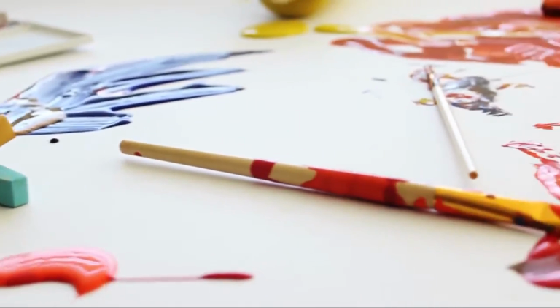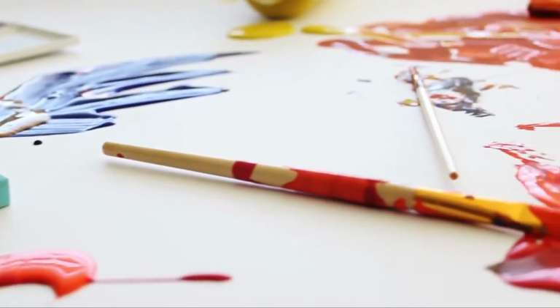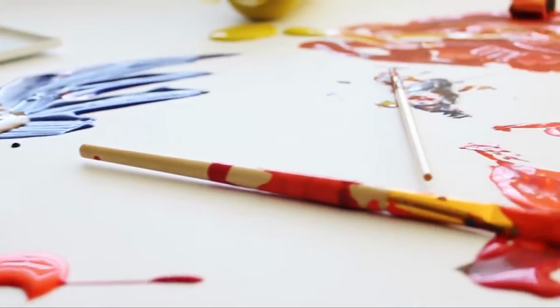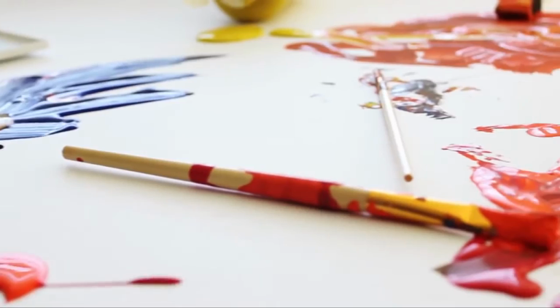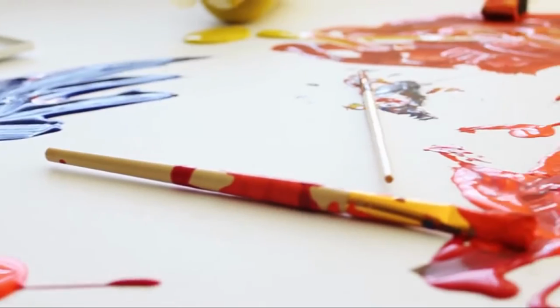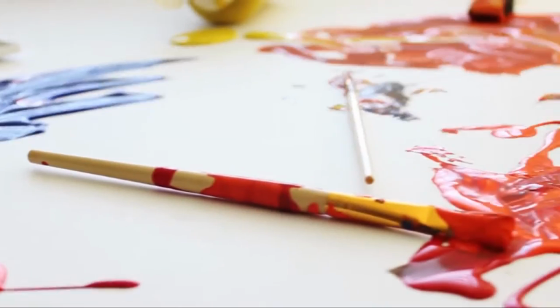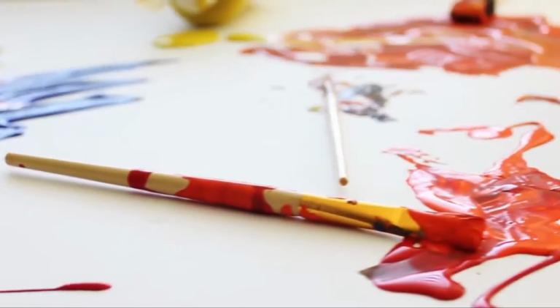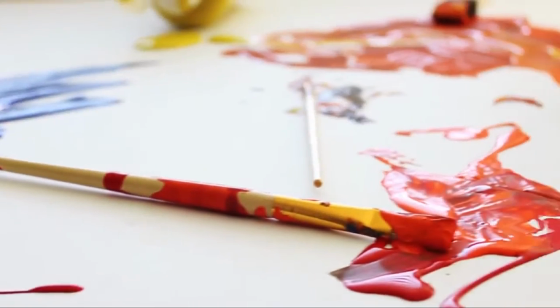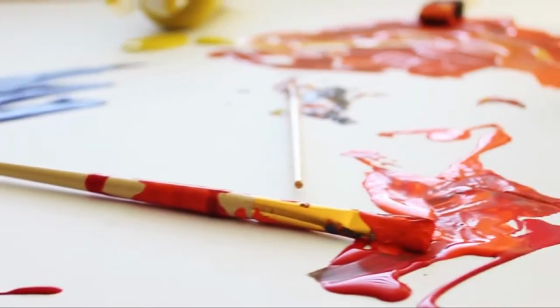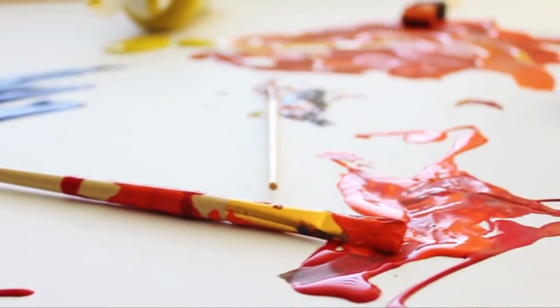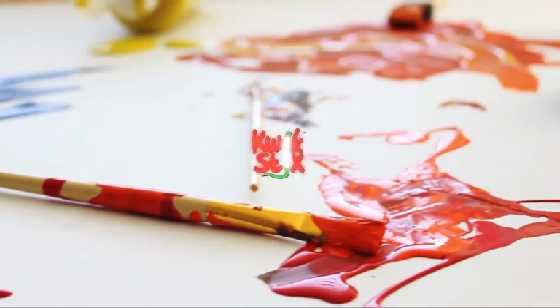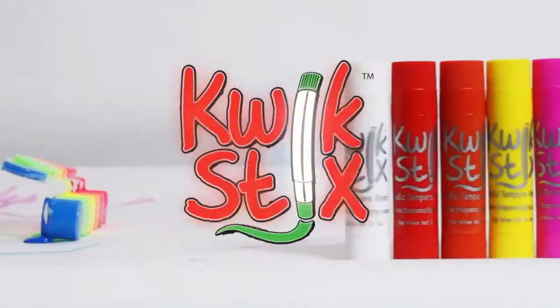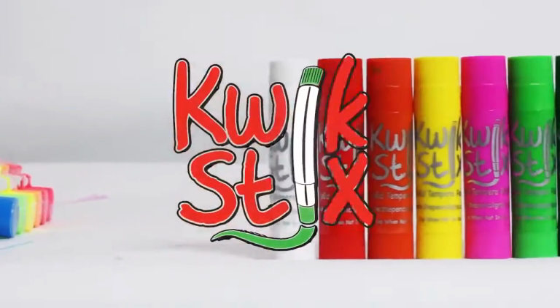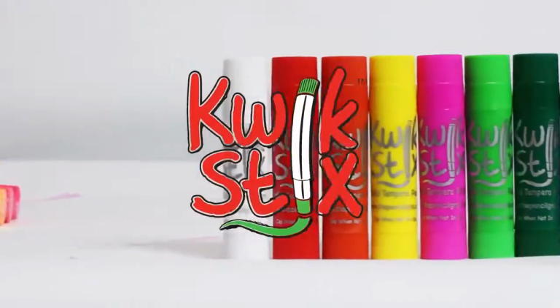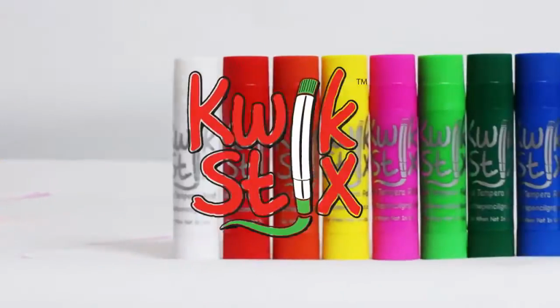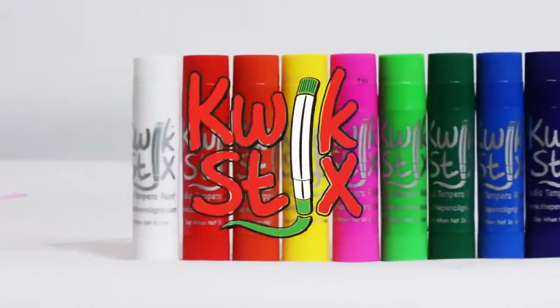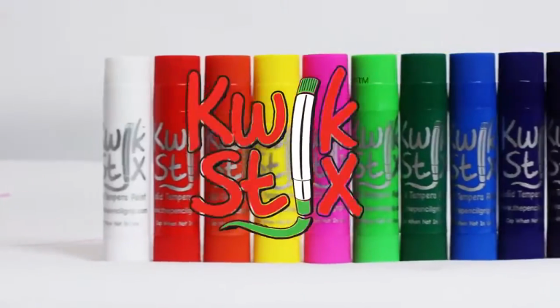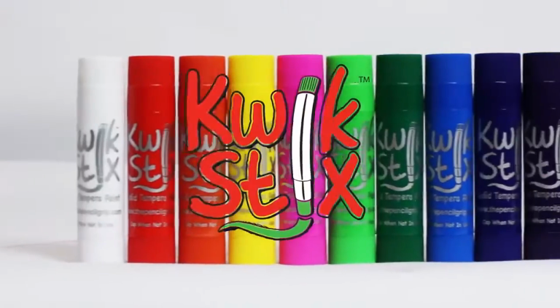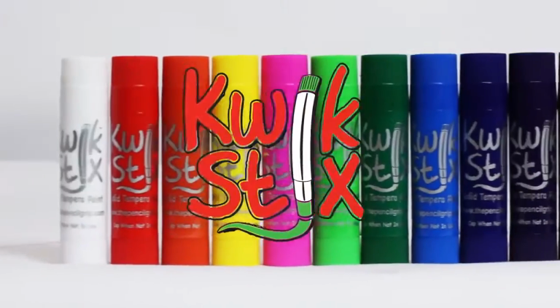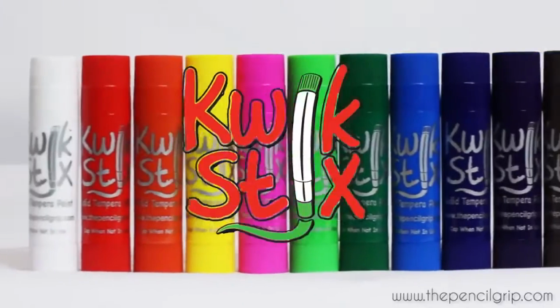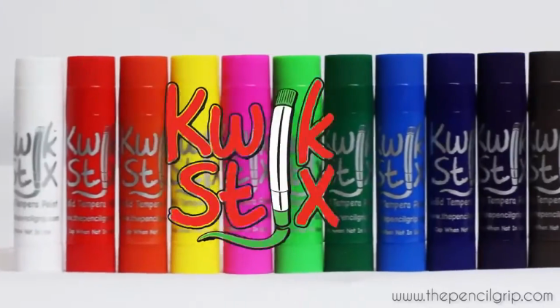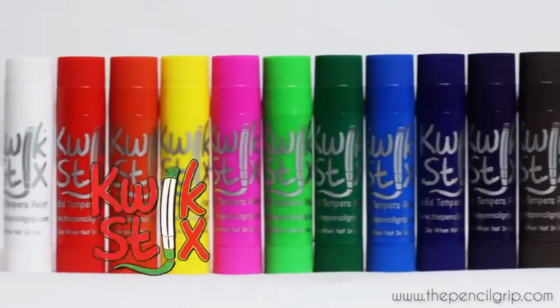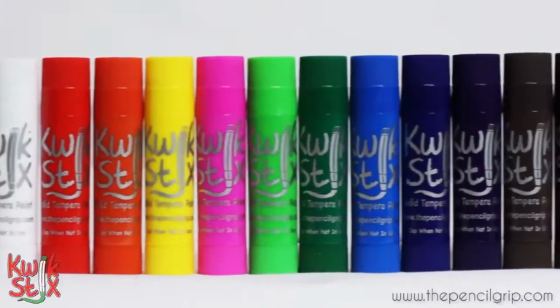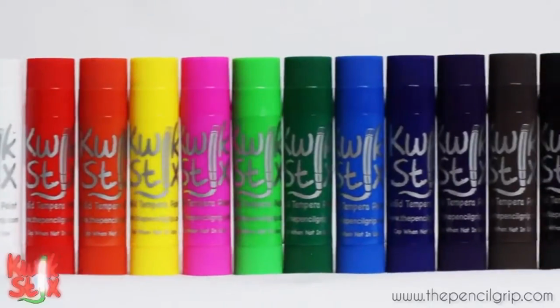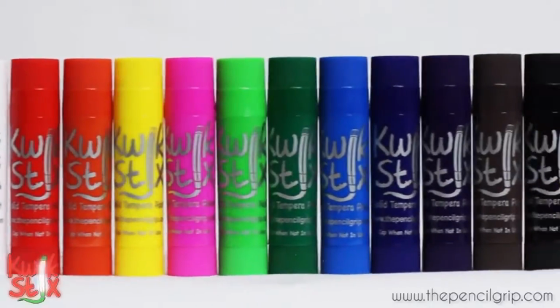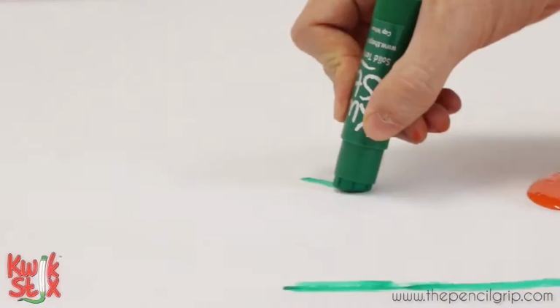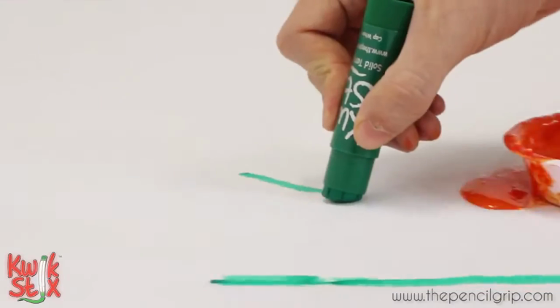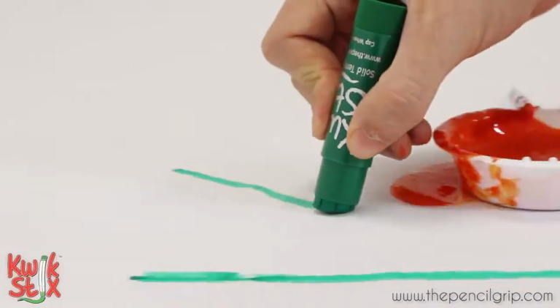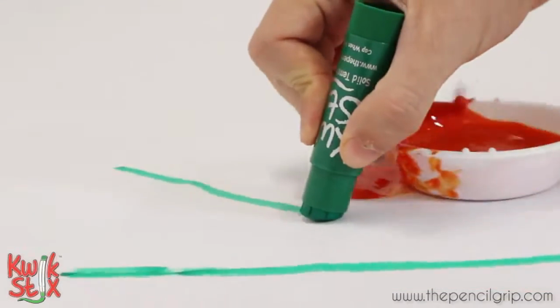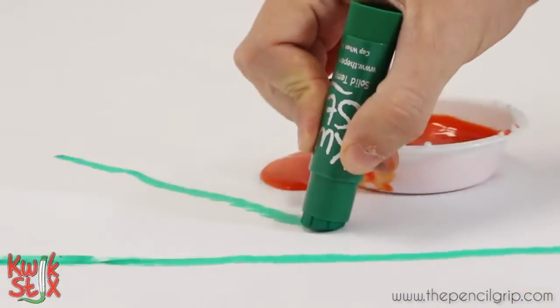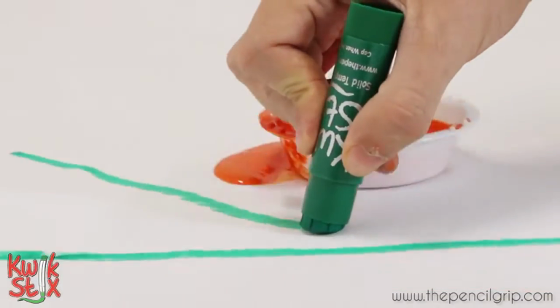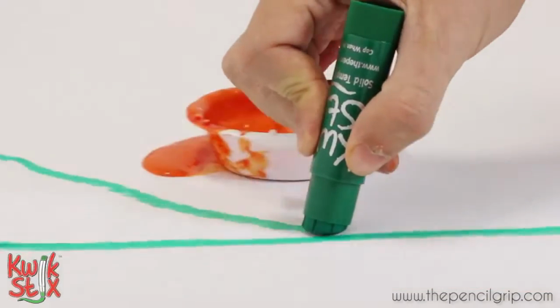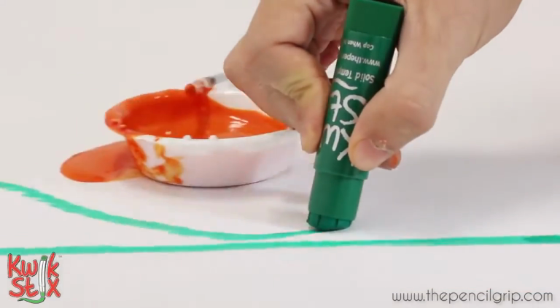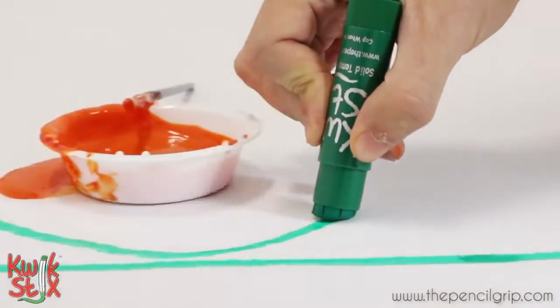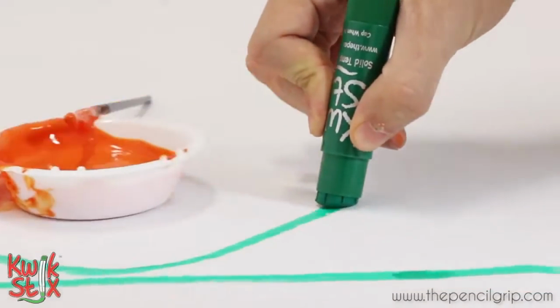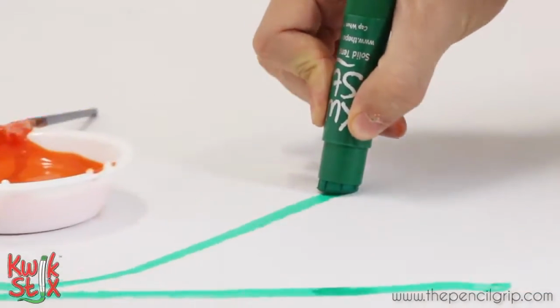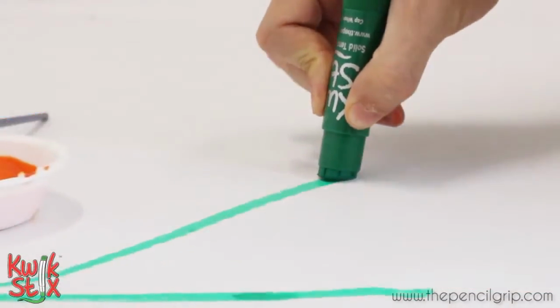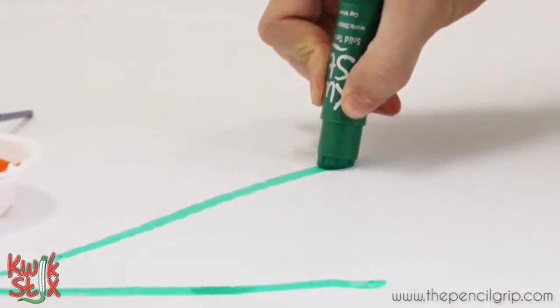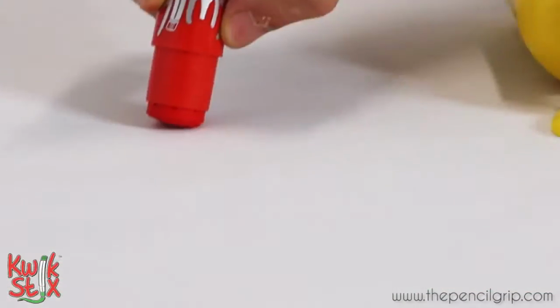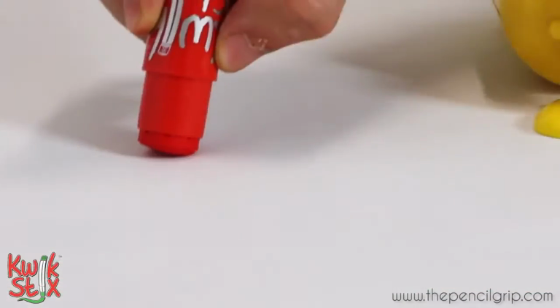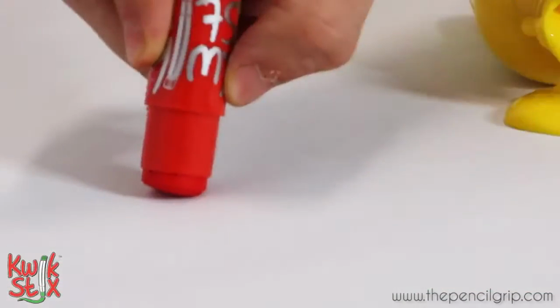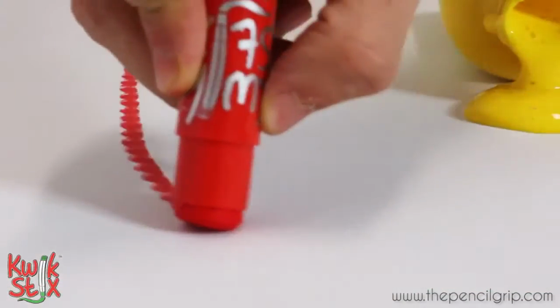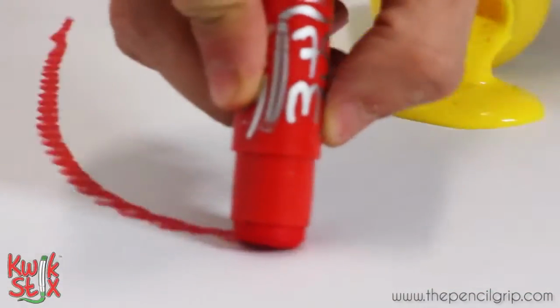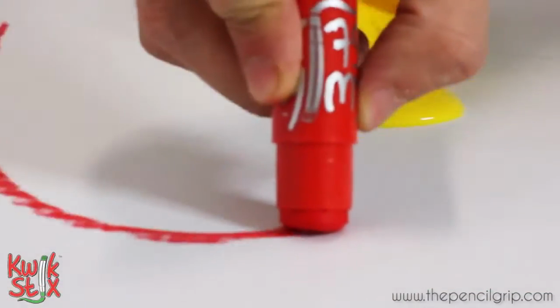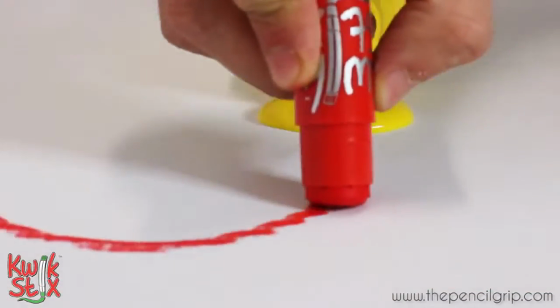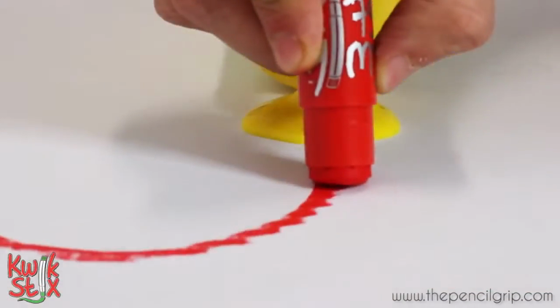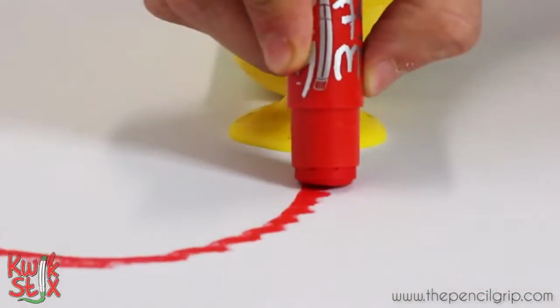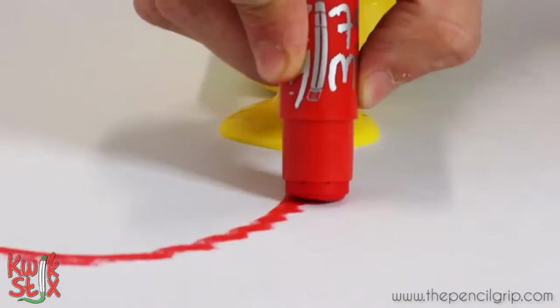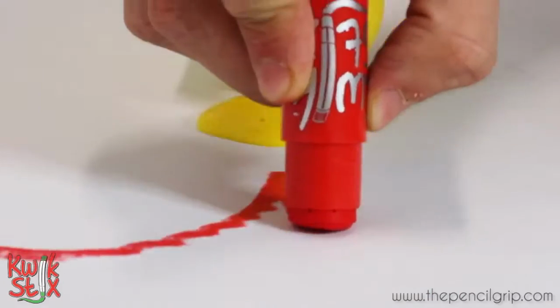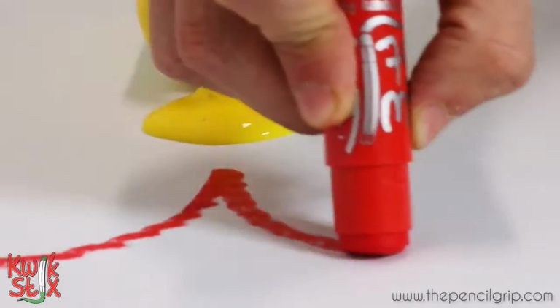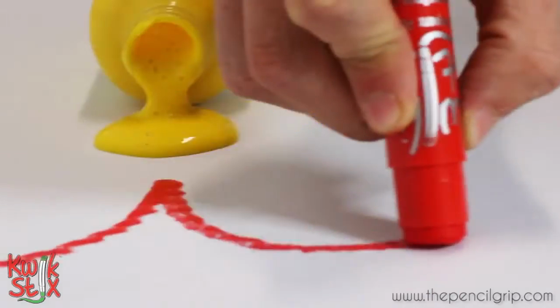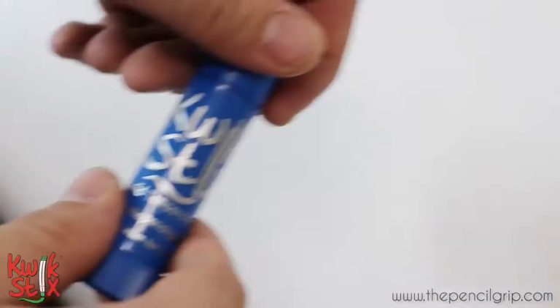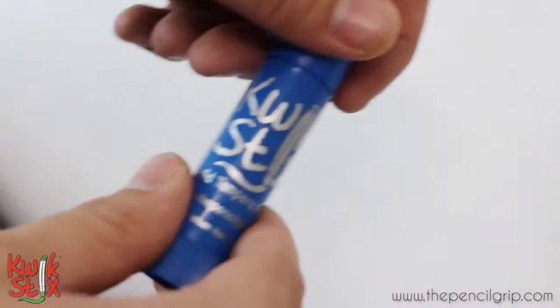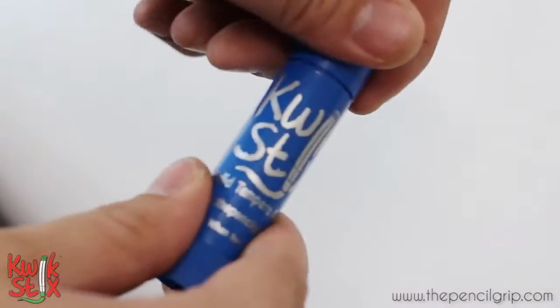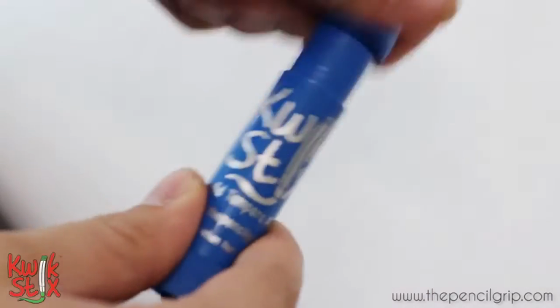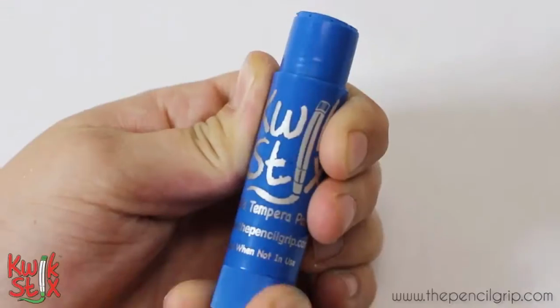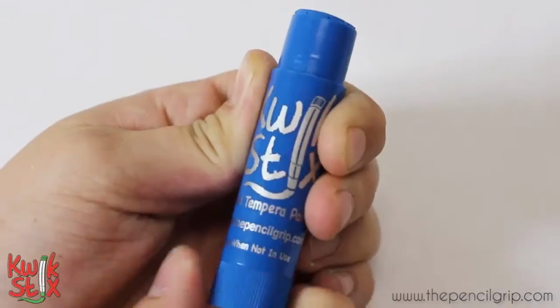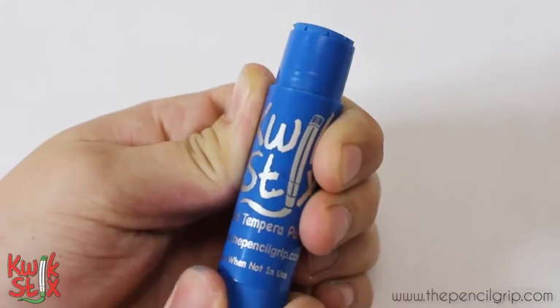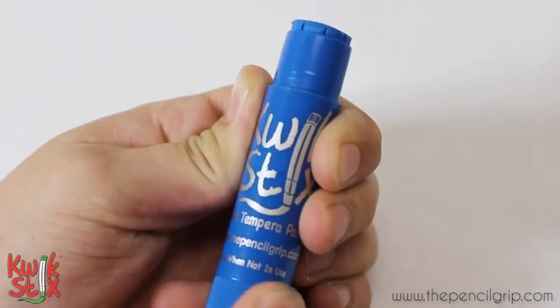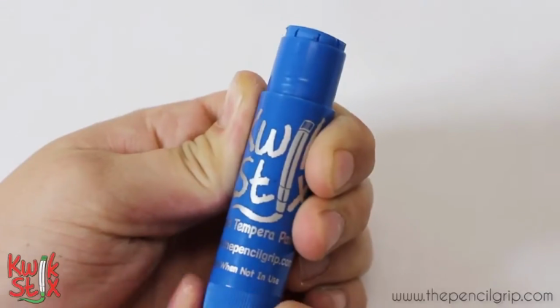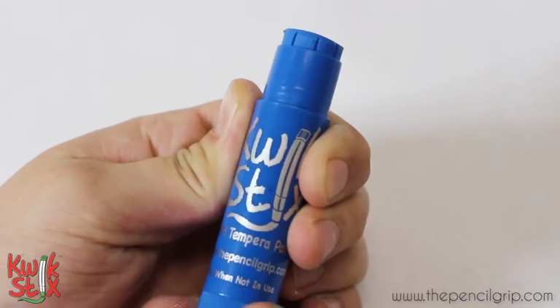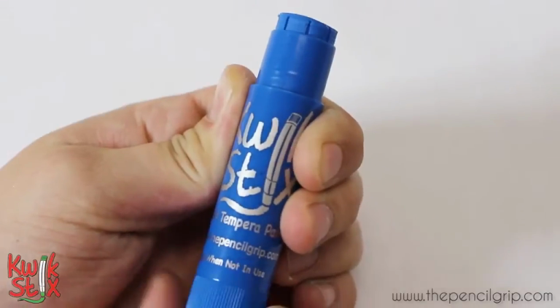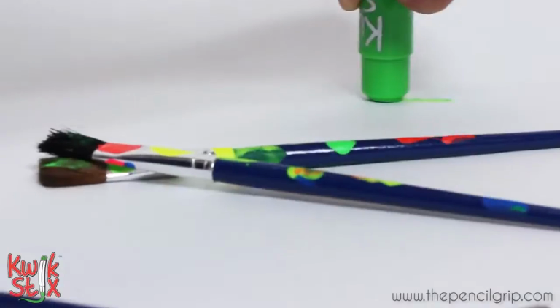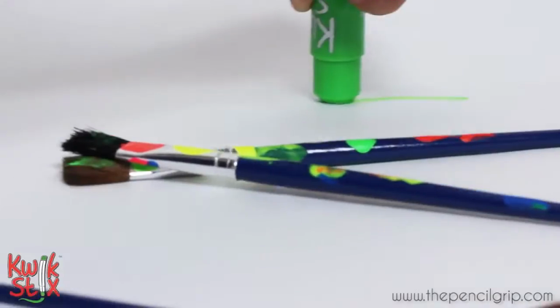Well, until I found QuickSticks! With QuickSticks, there's no need for water or messy cups and brushes. All you have to do is just uncap, twist, and paint.